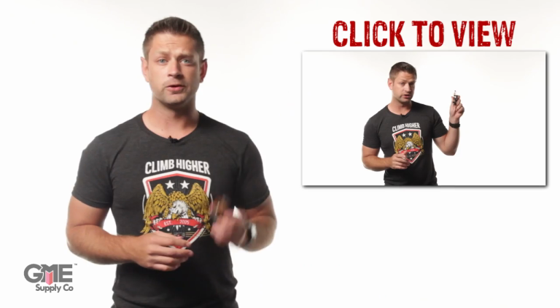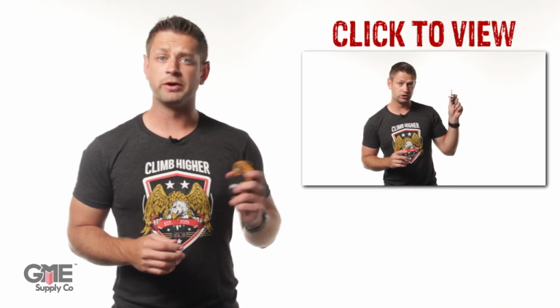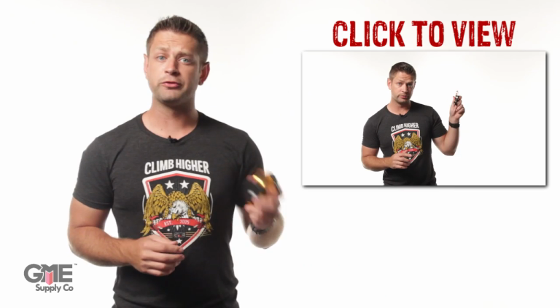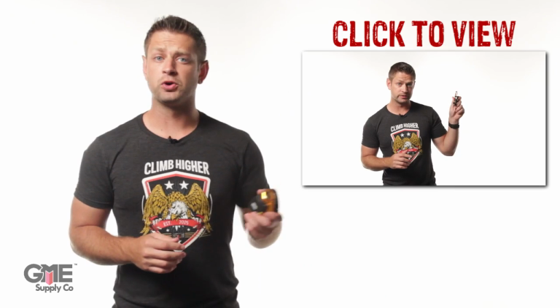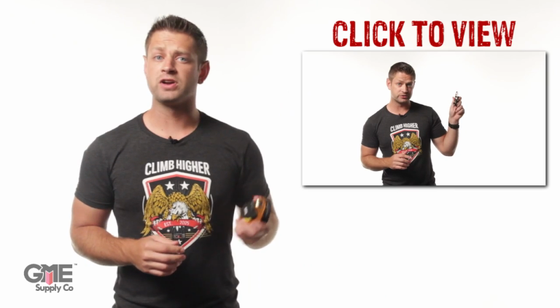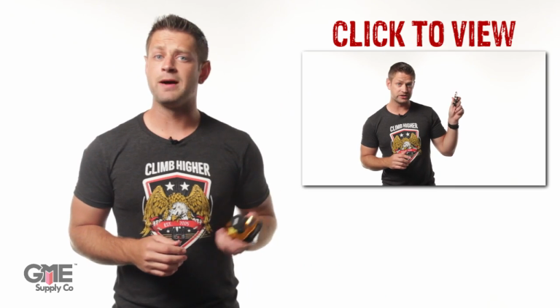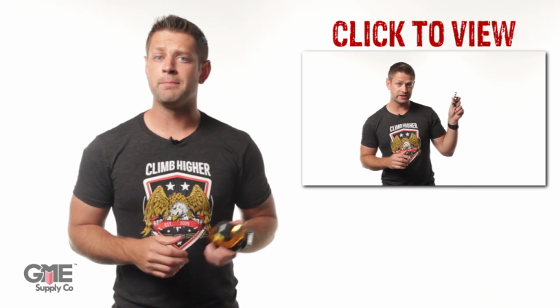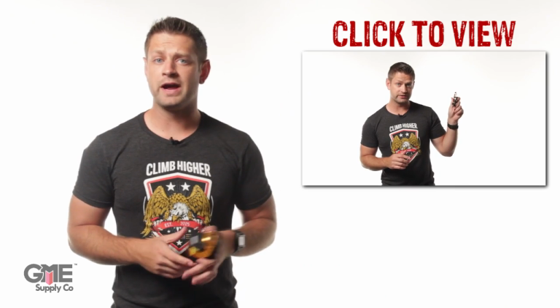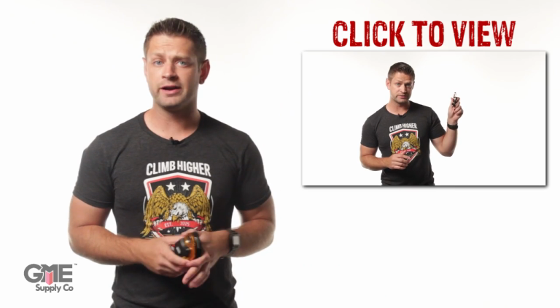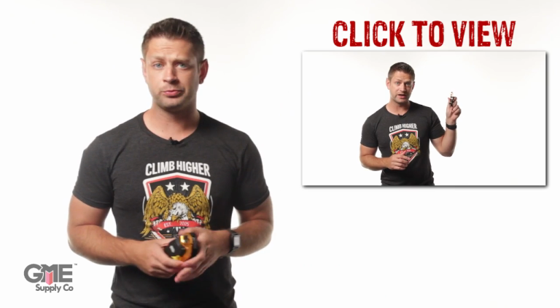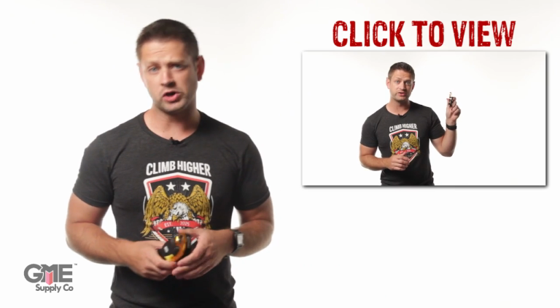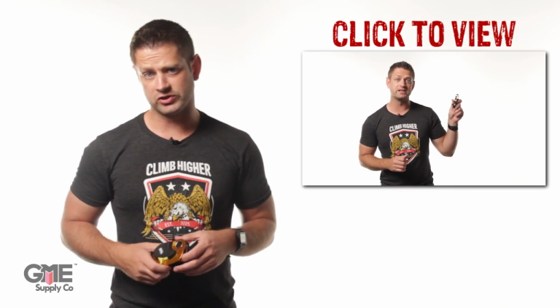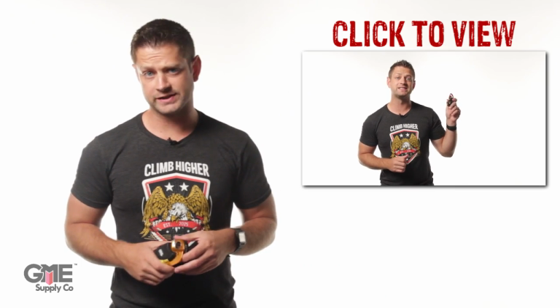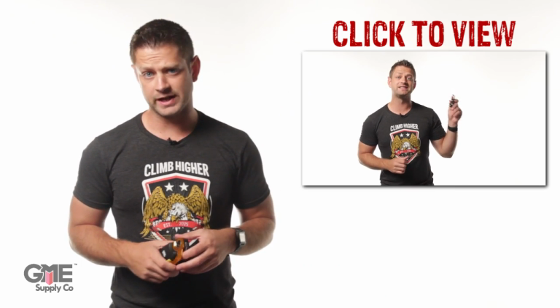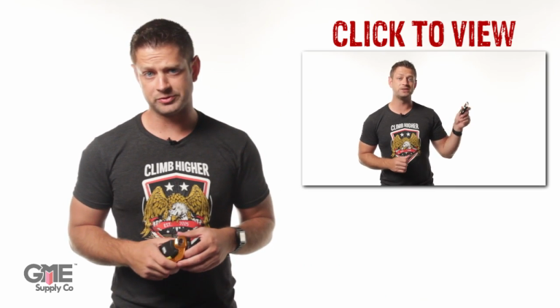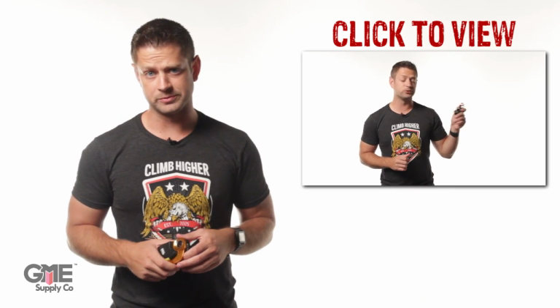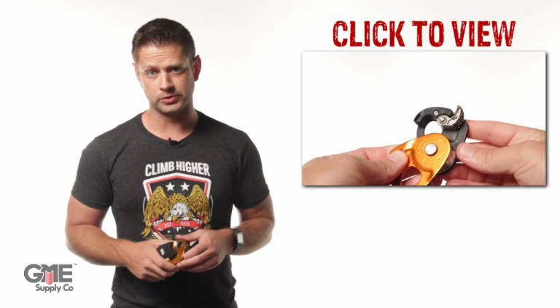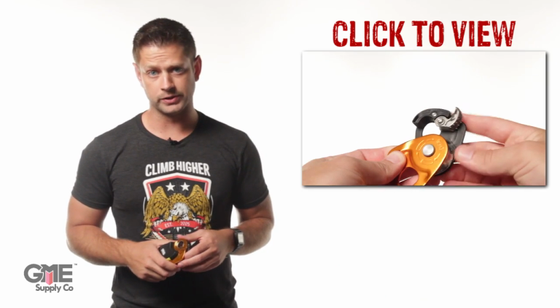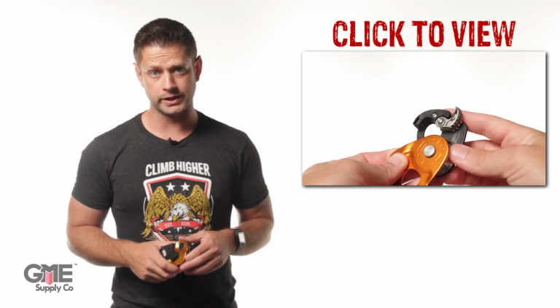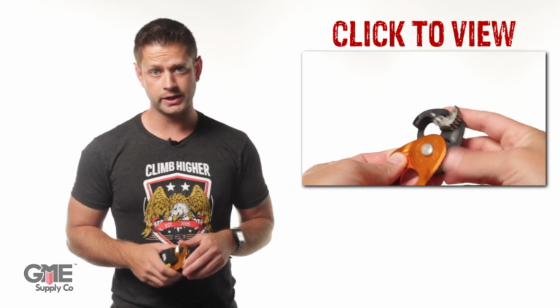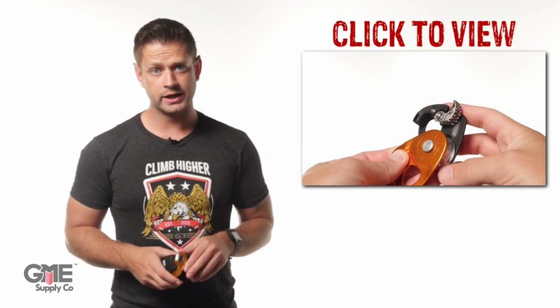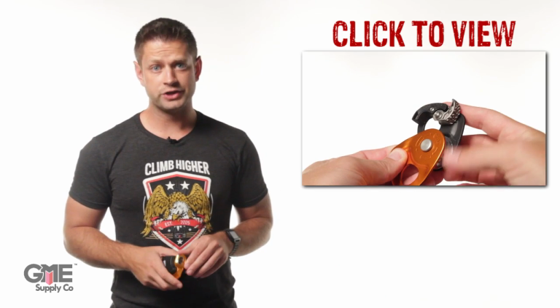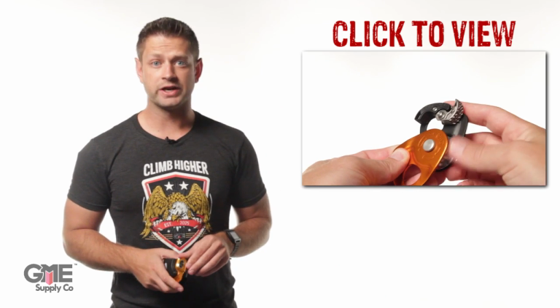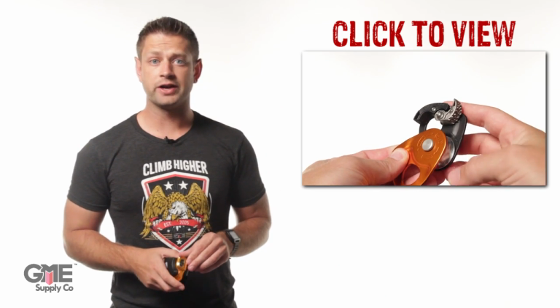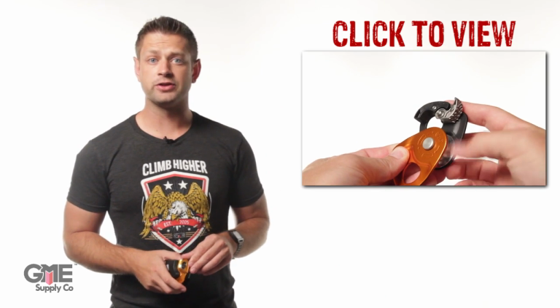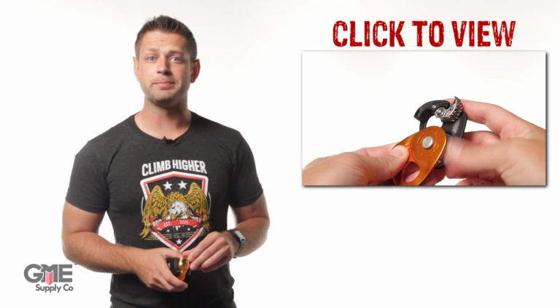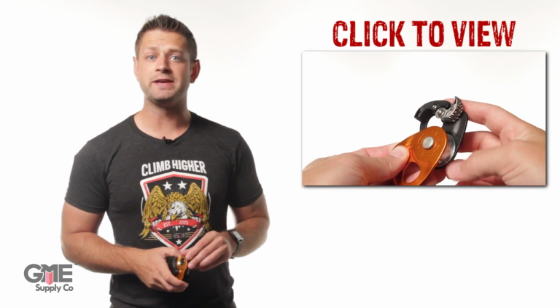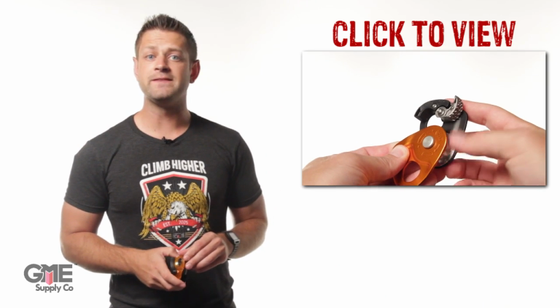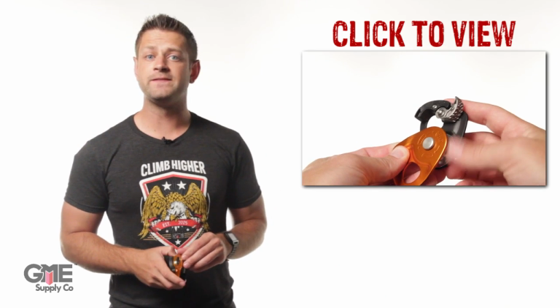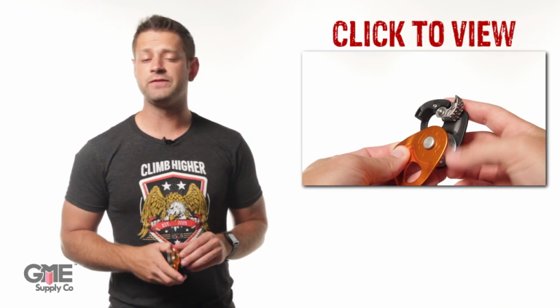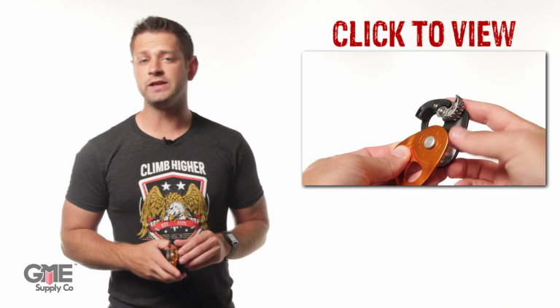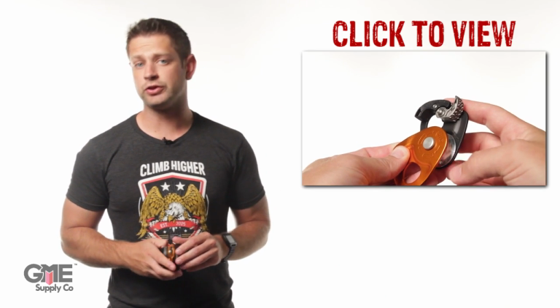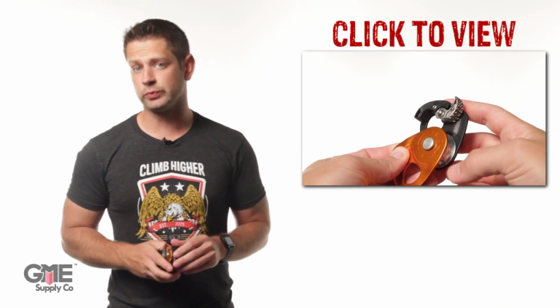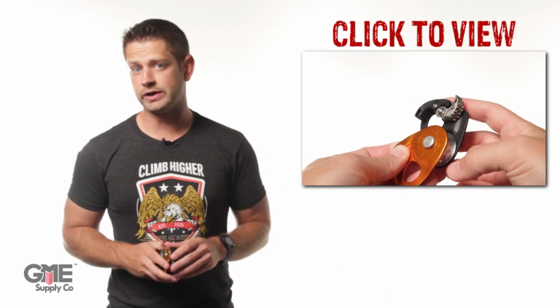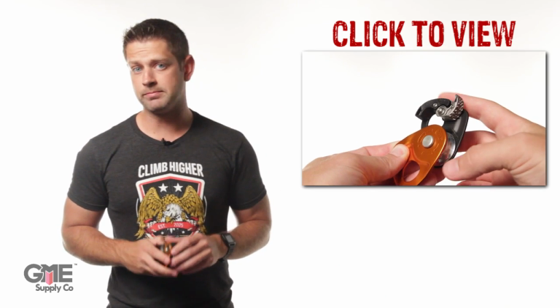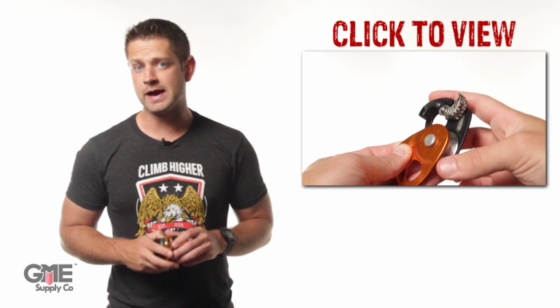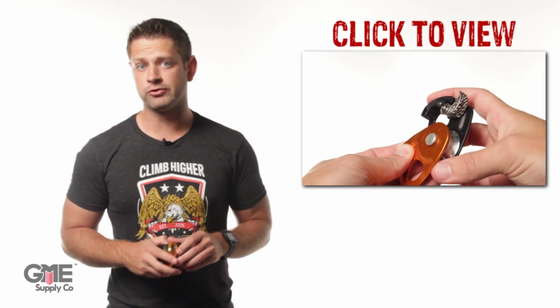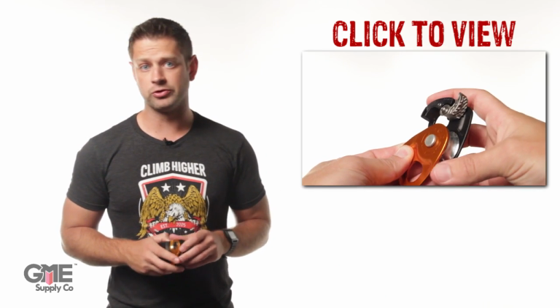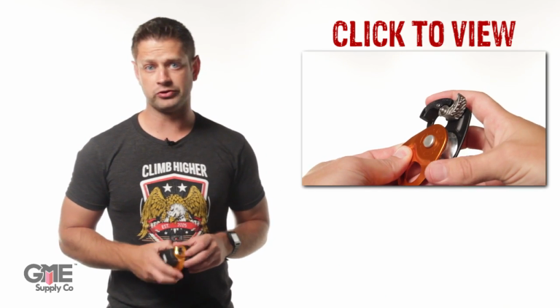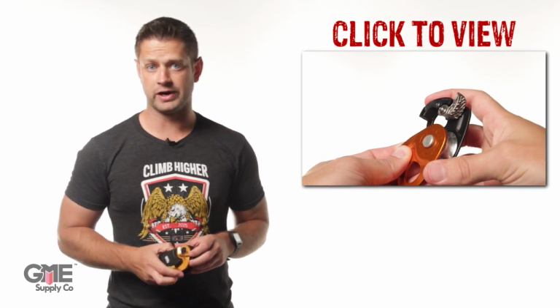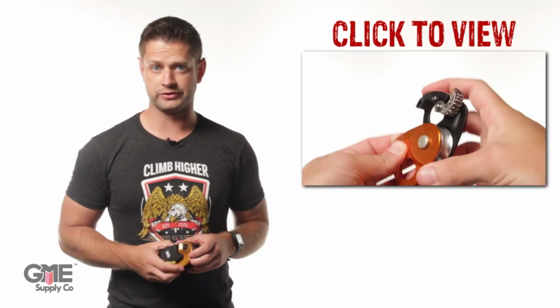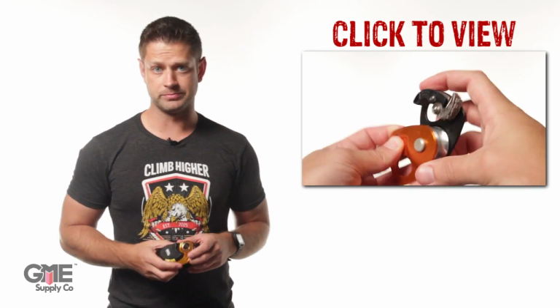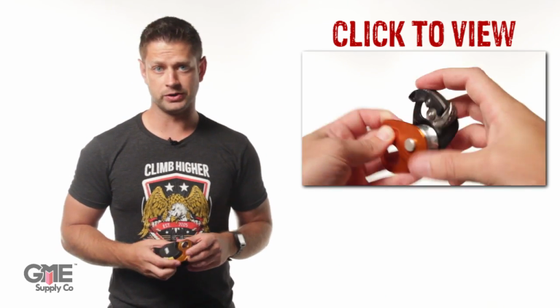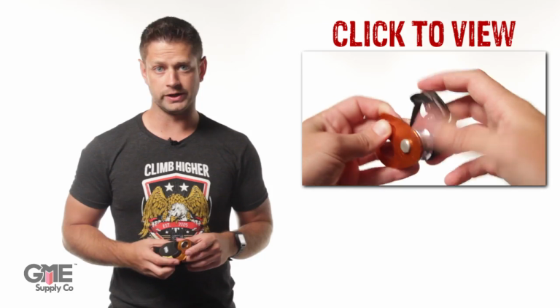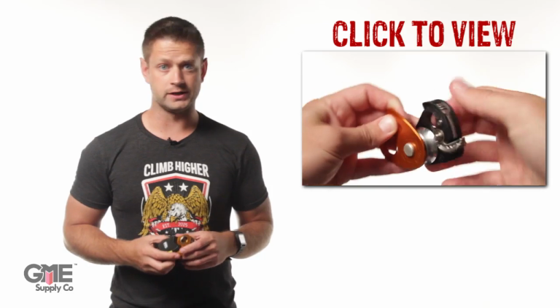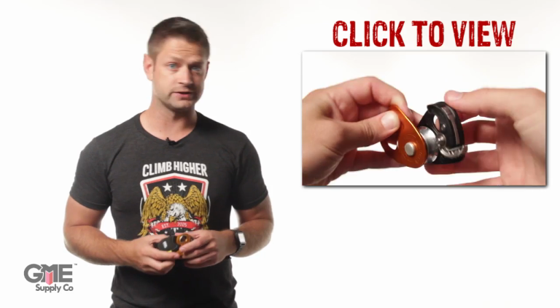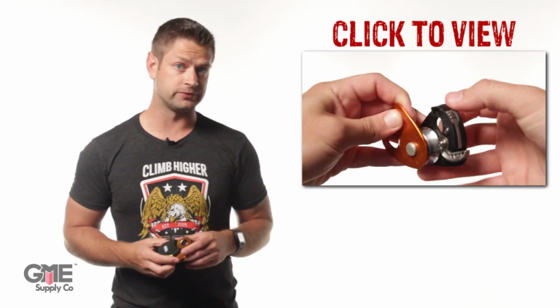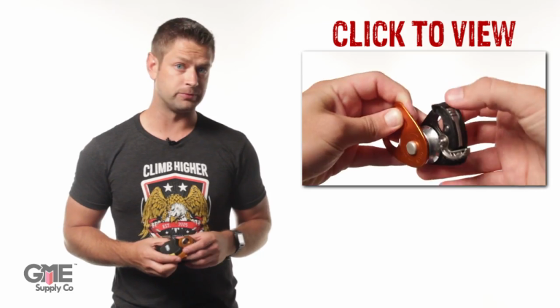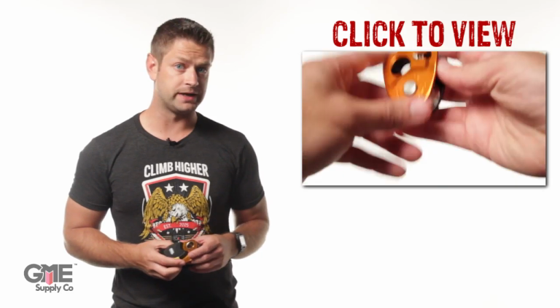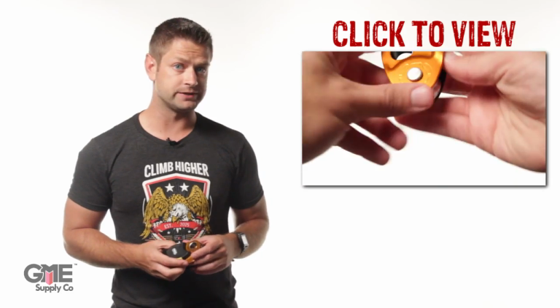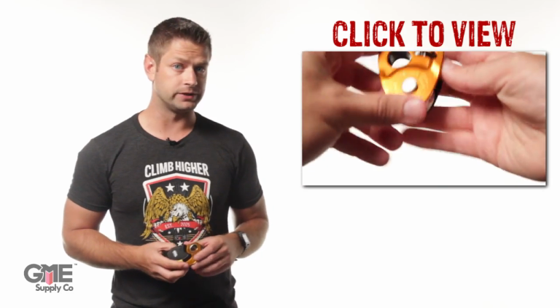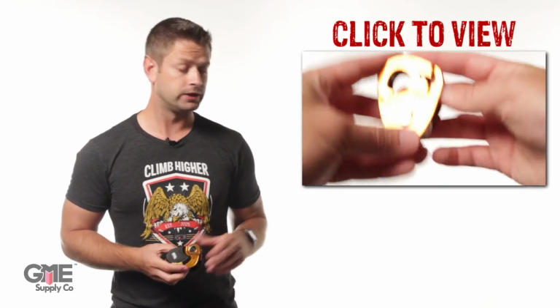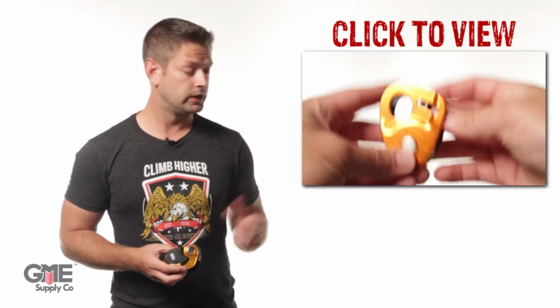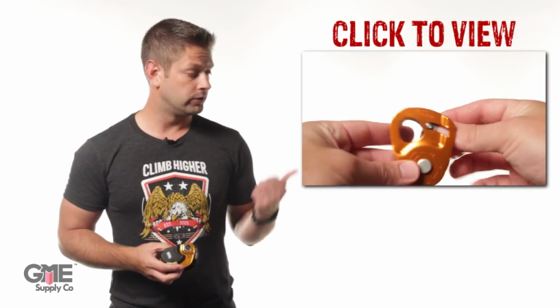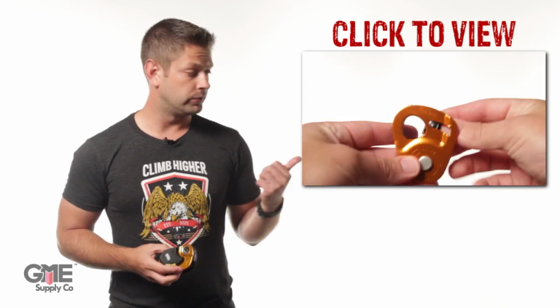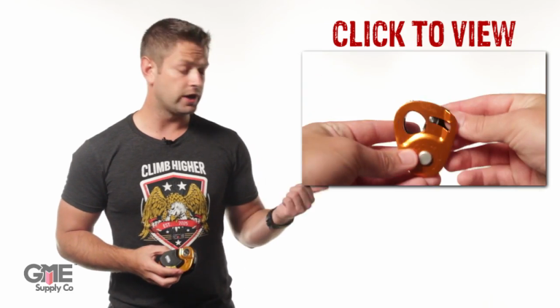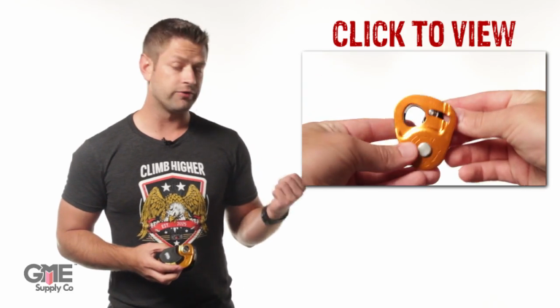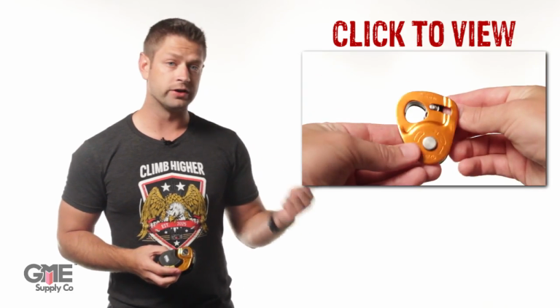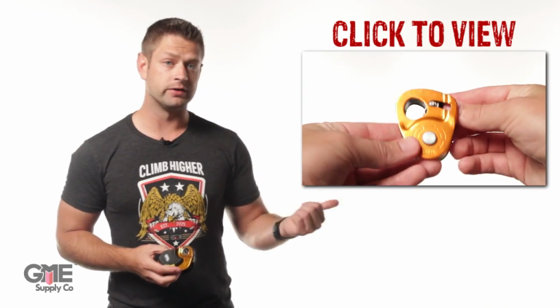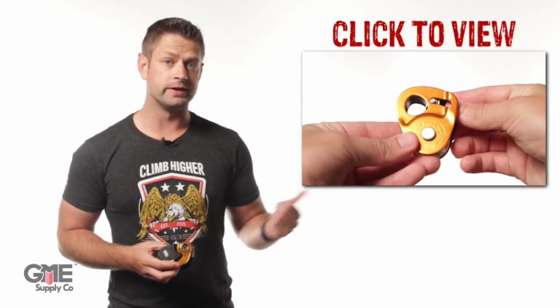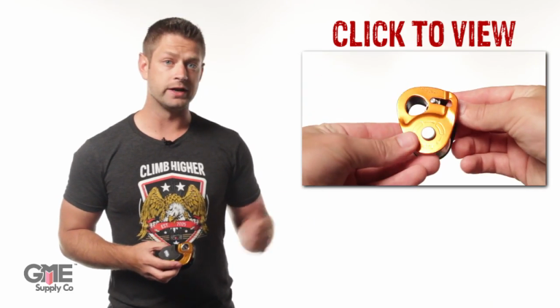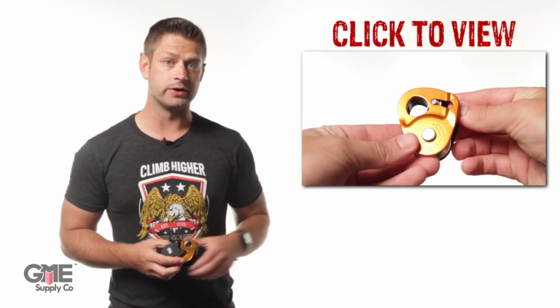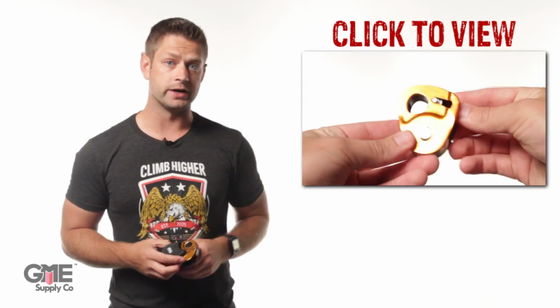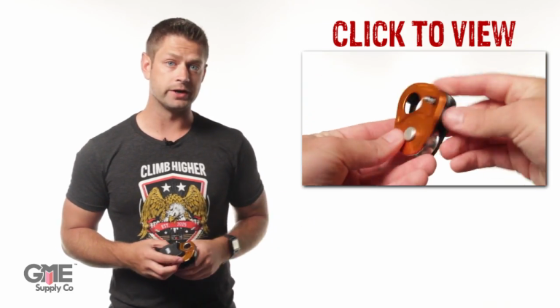For a much more compact progress capture pulley, check out the P53 Micro Traction Pulley, also from Petzl. We cover it in a video here.